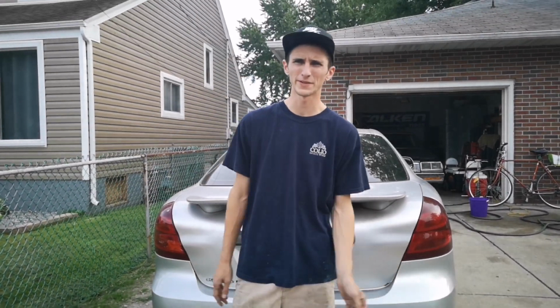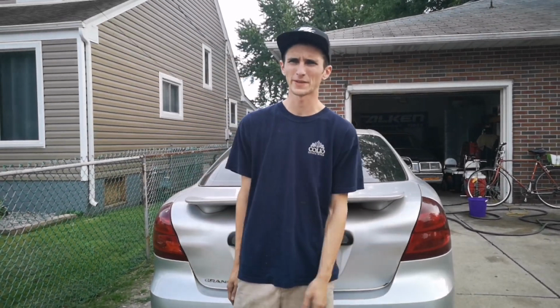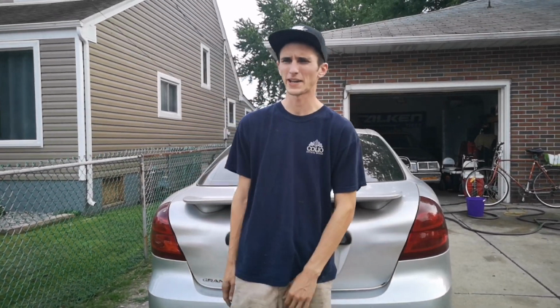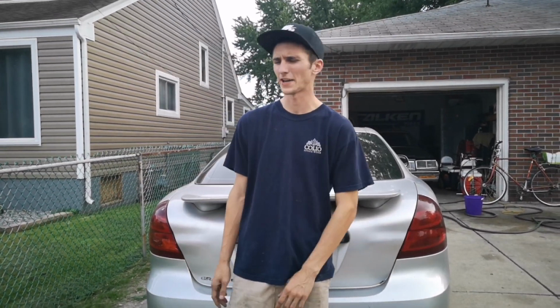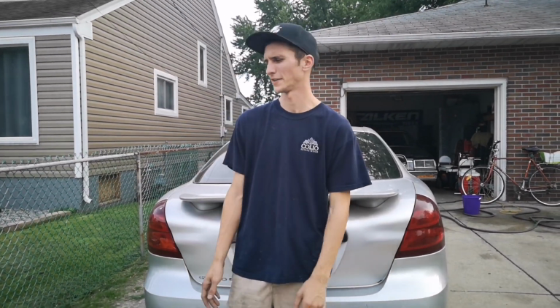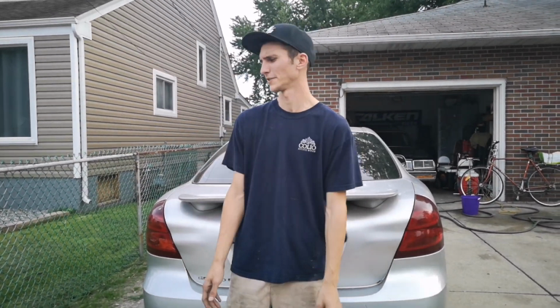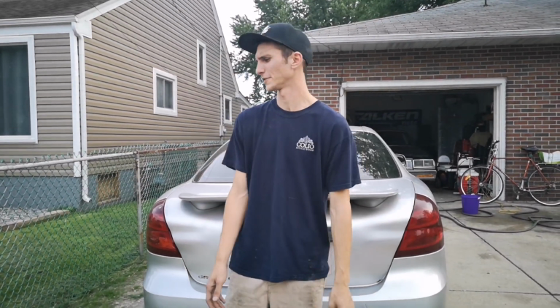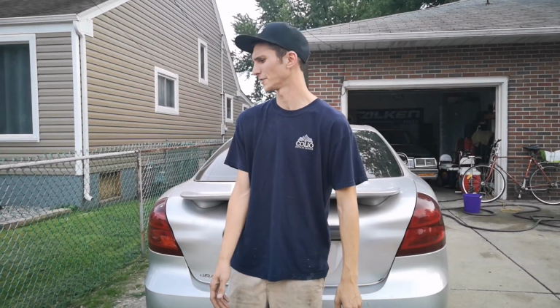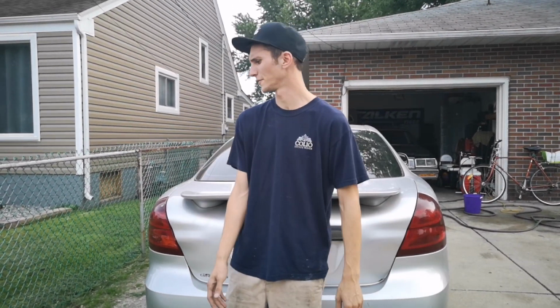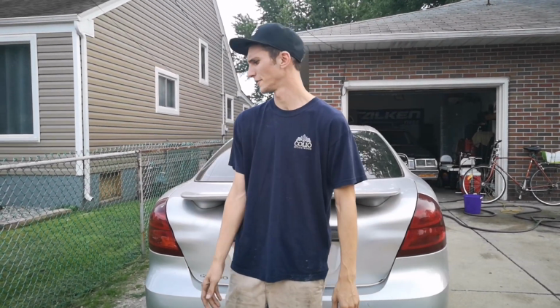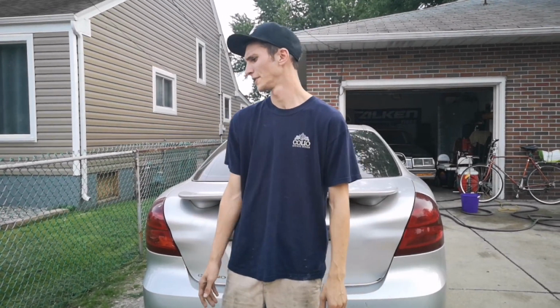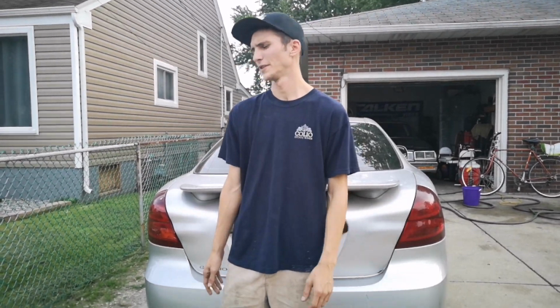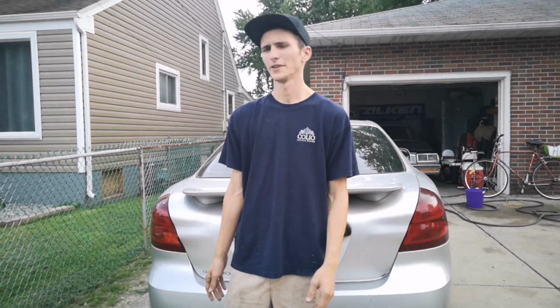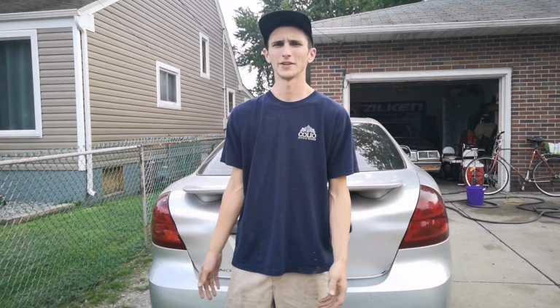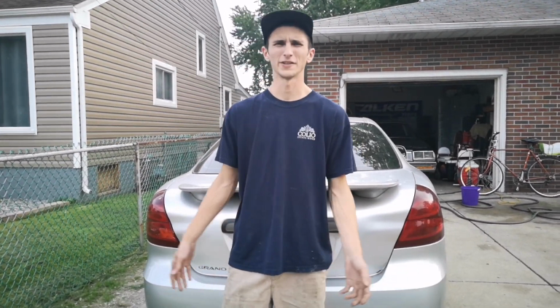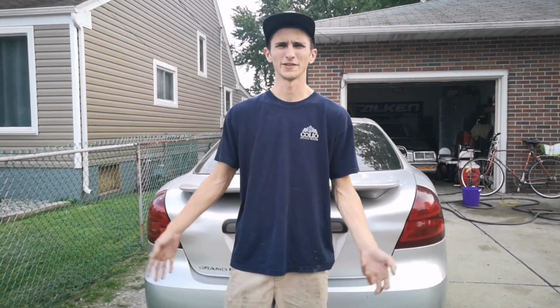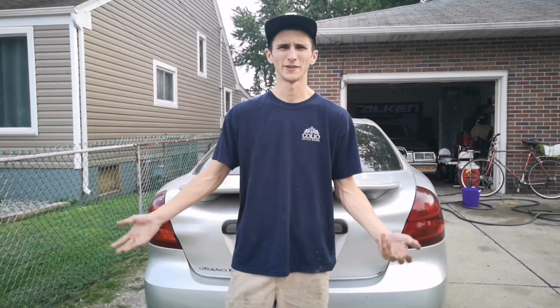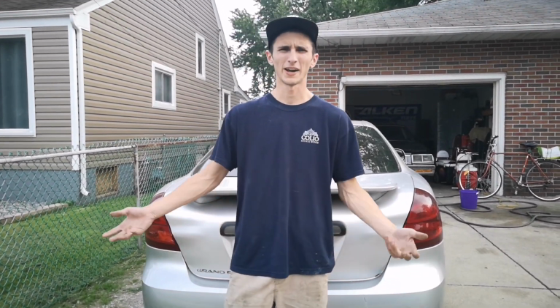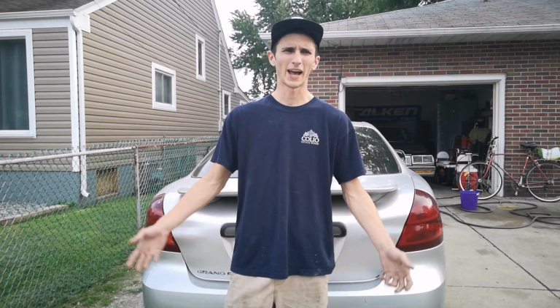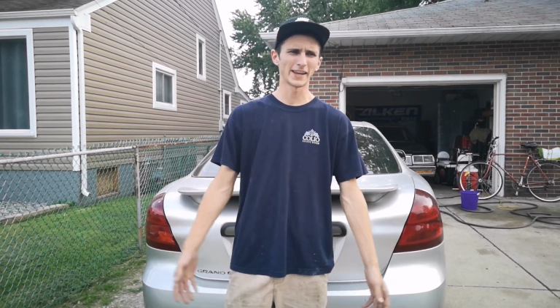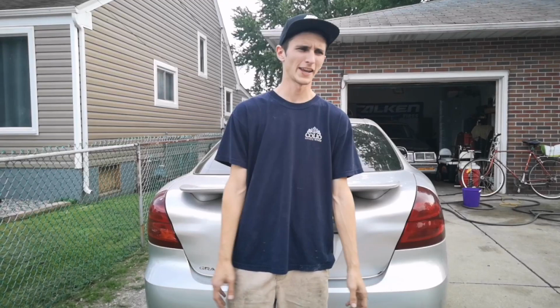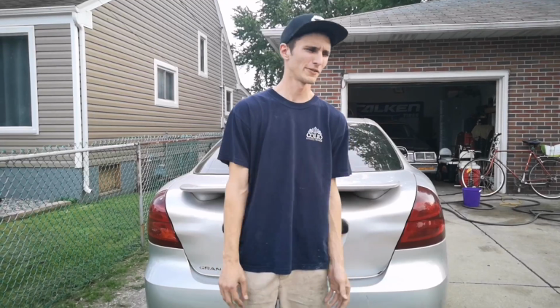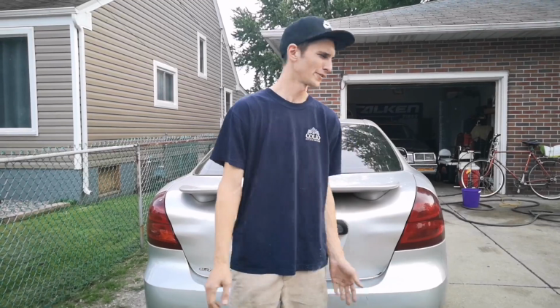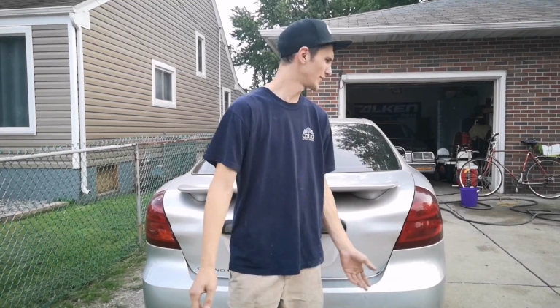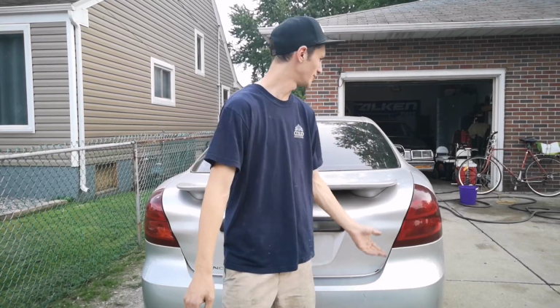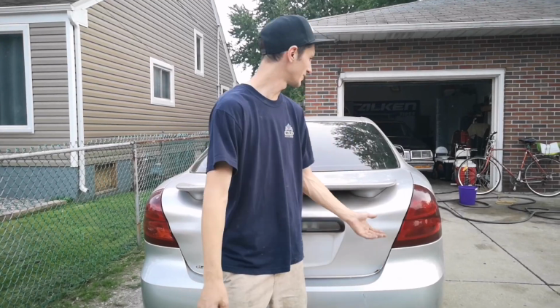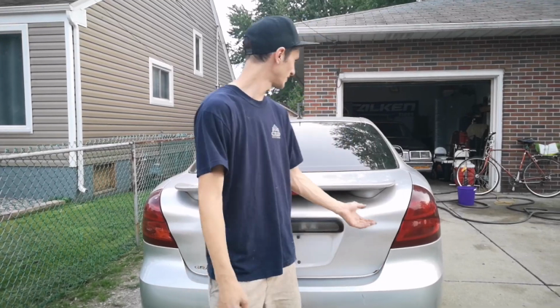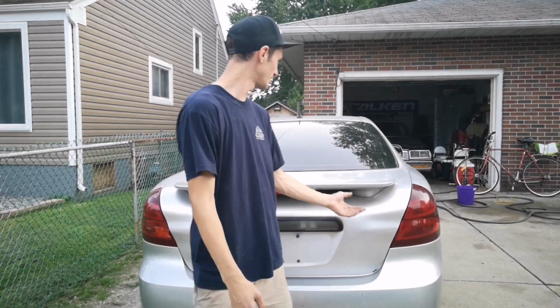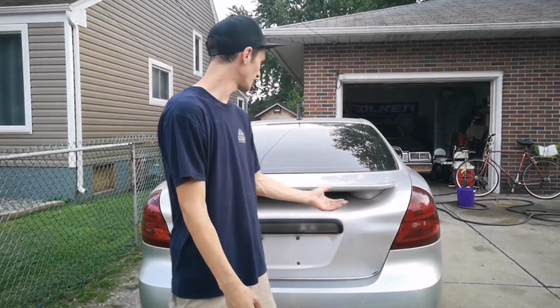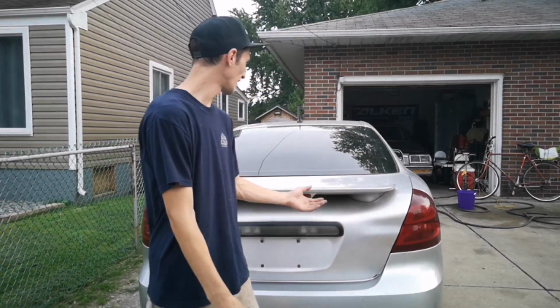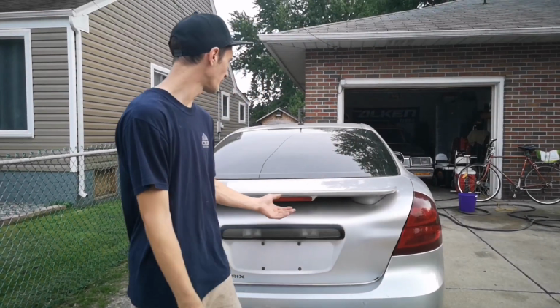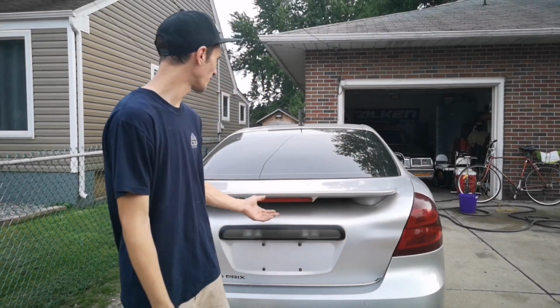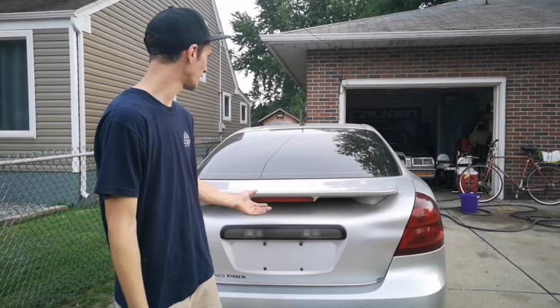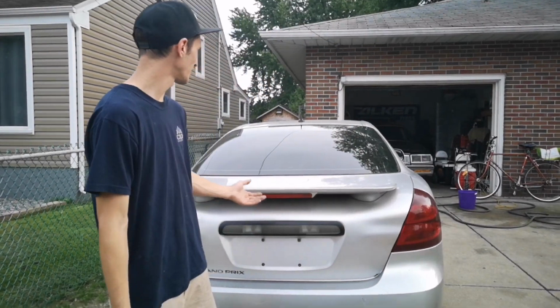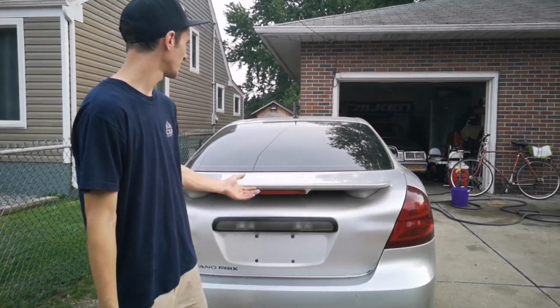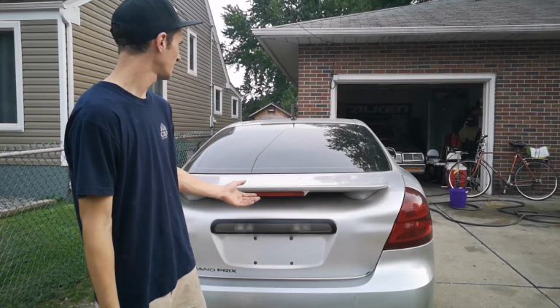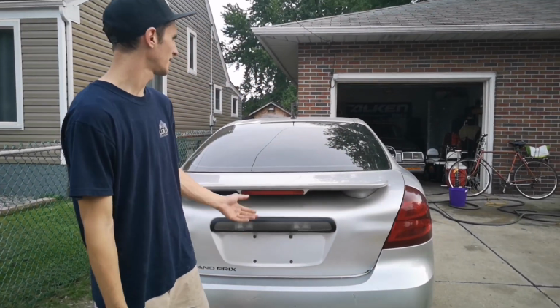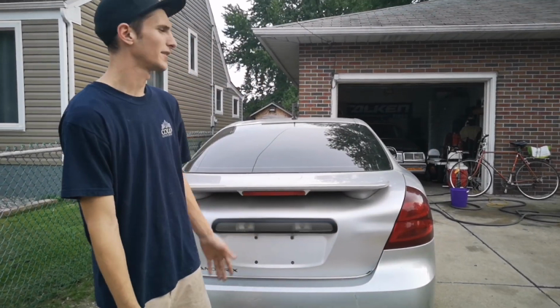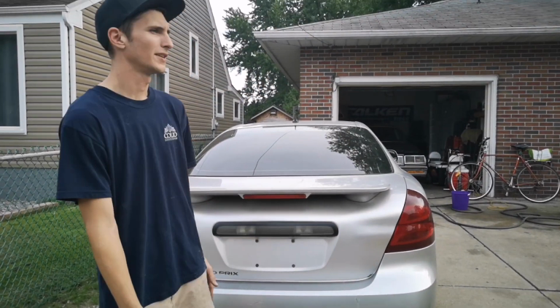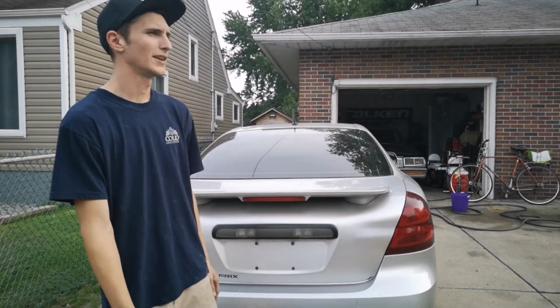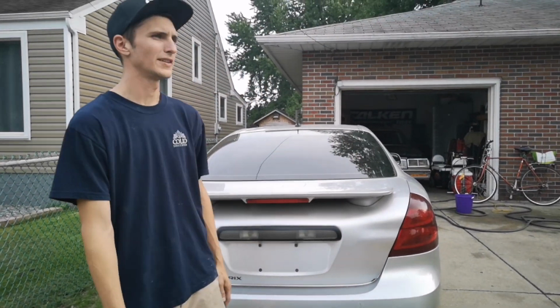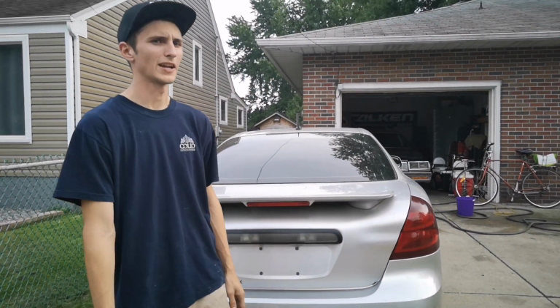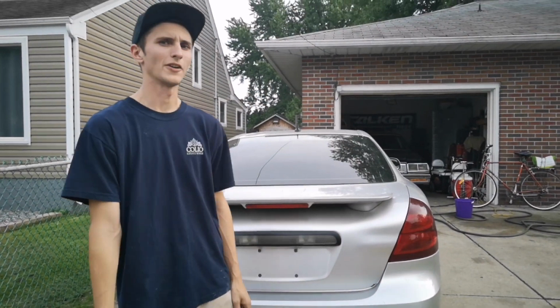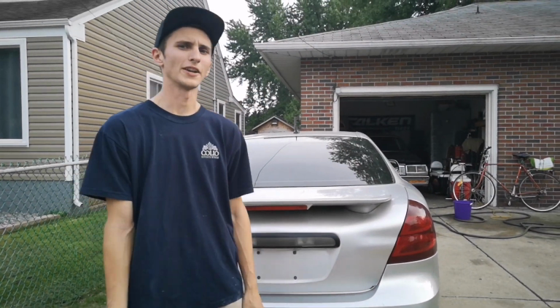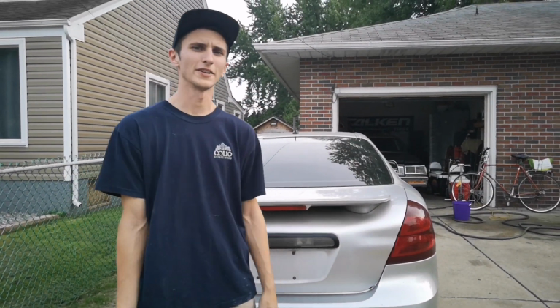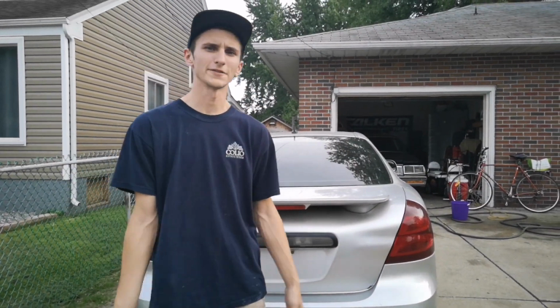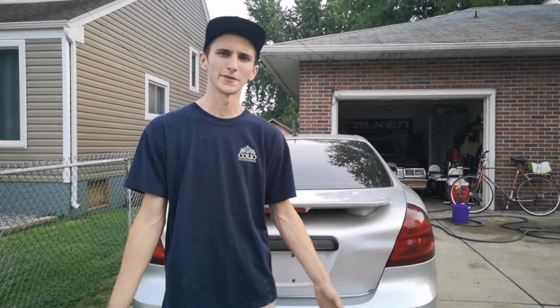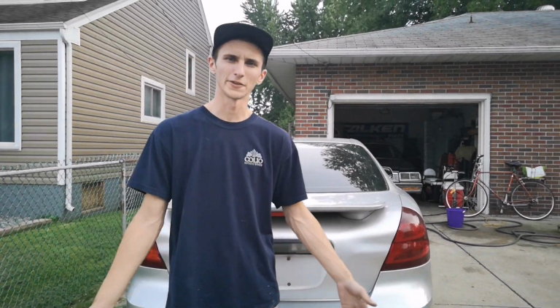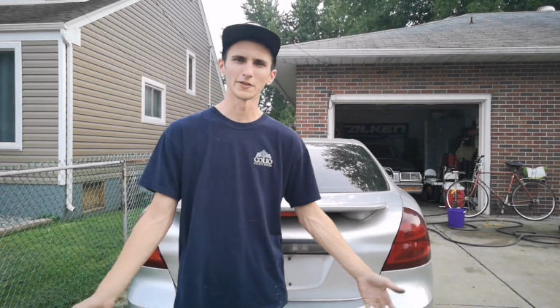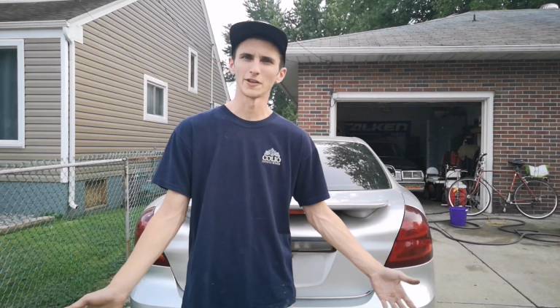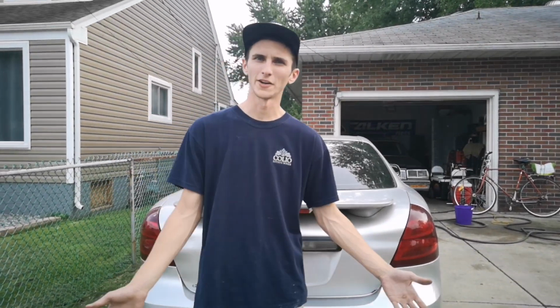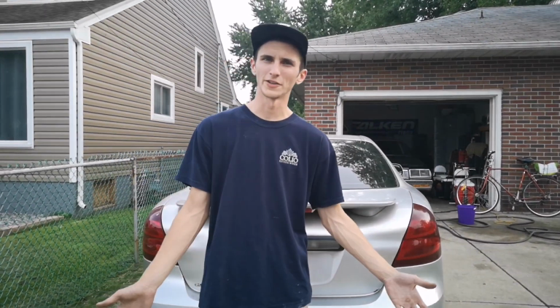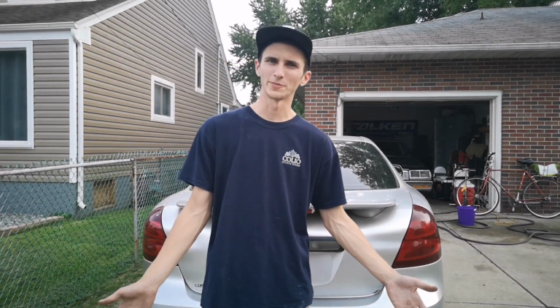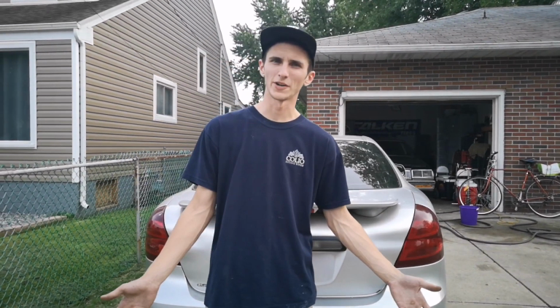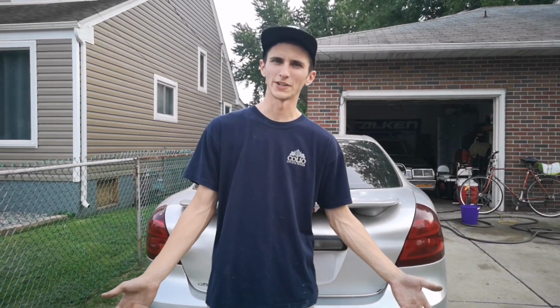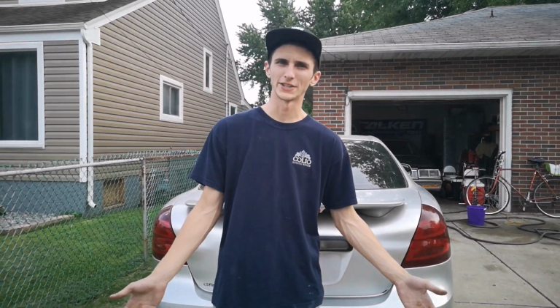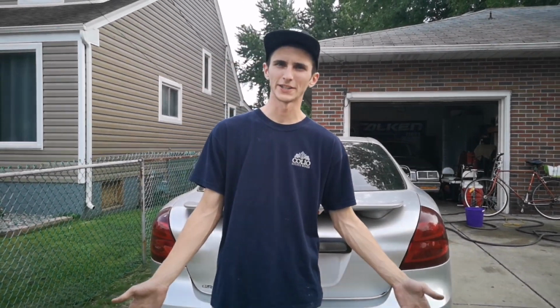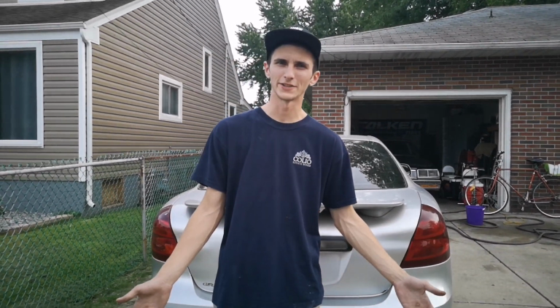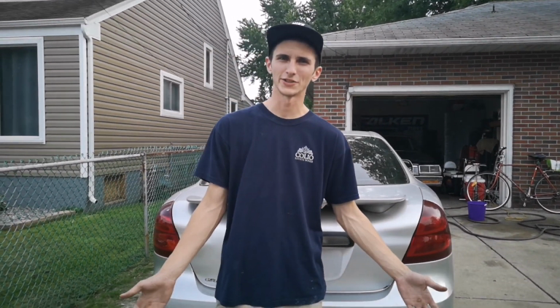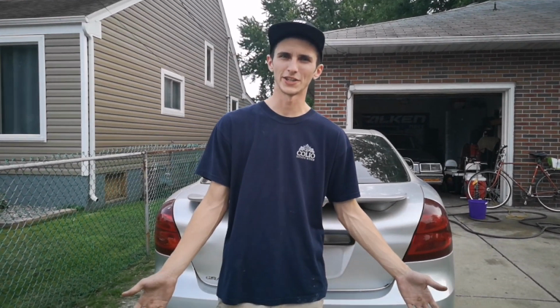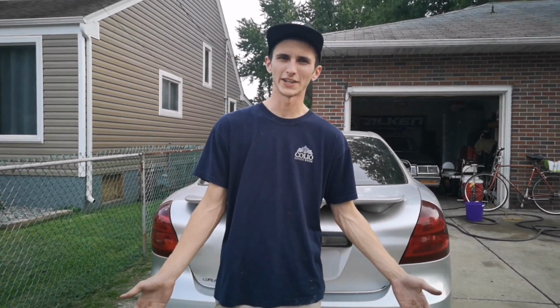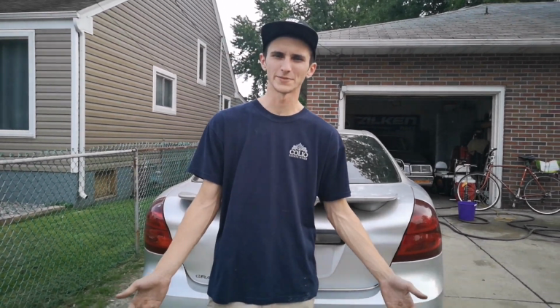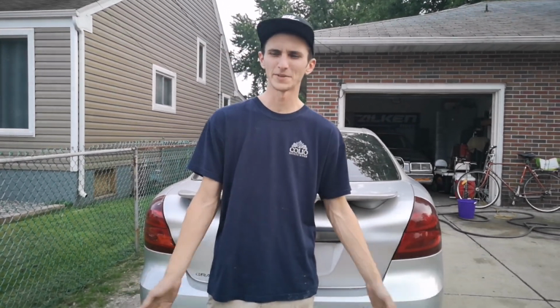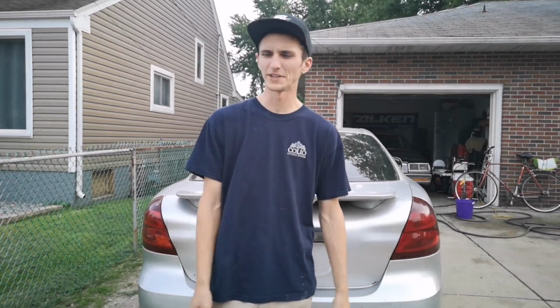We live in Canada, so I can't really do this in the driveway. That'll get us further along in the project — the GXP.